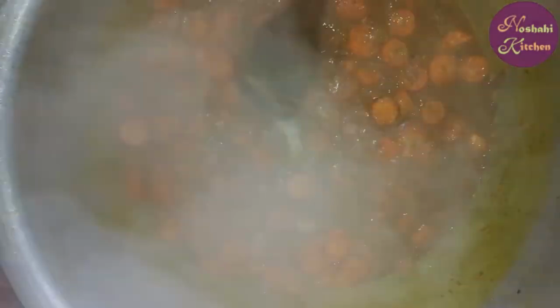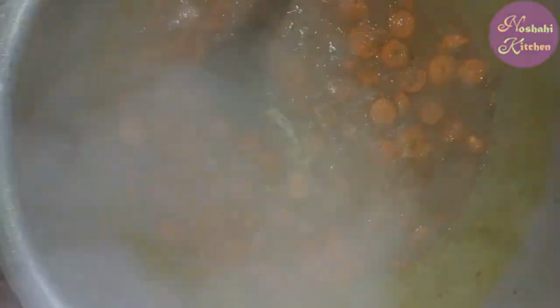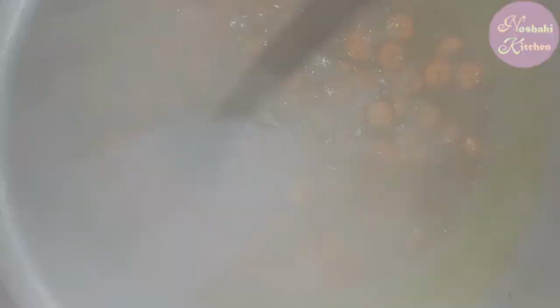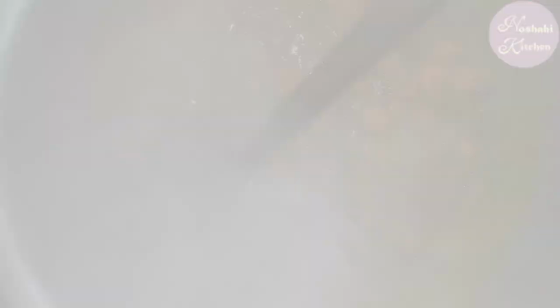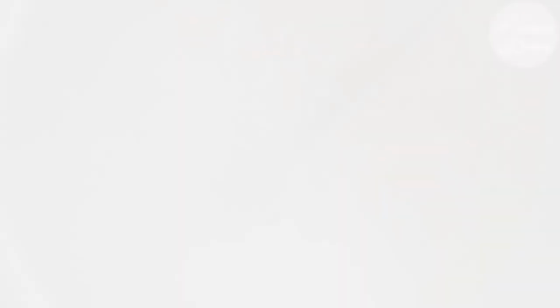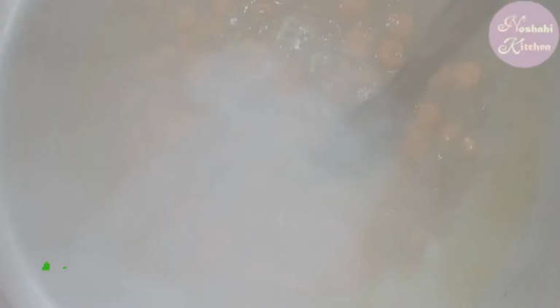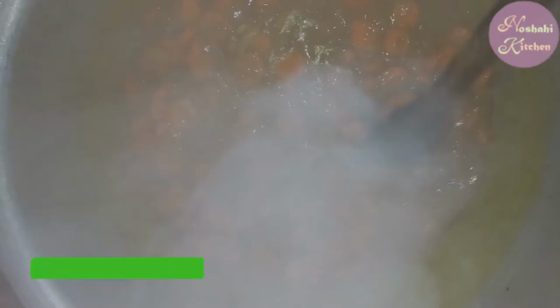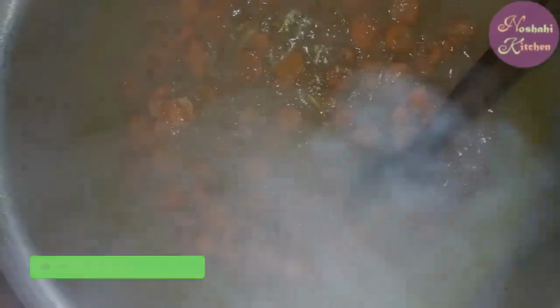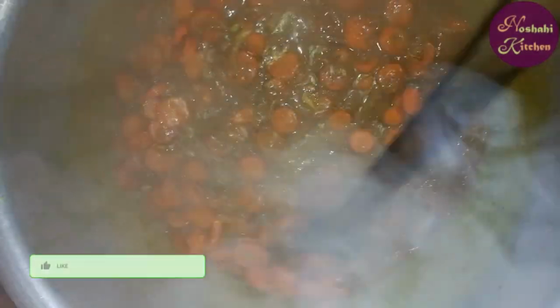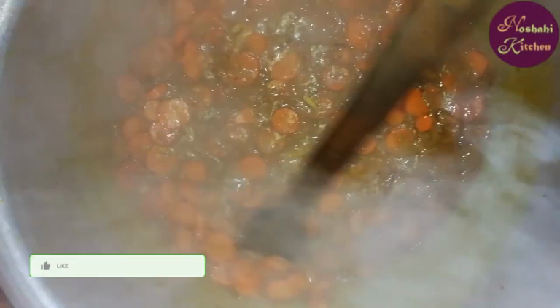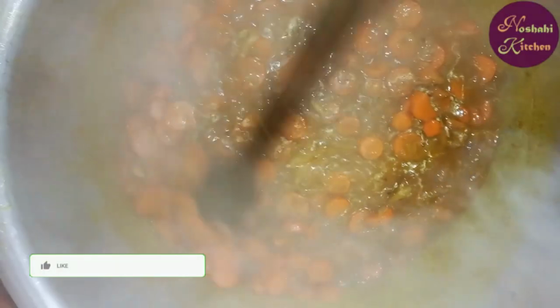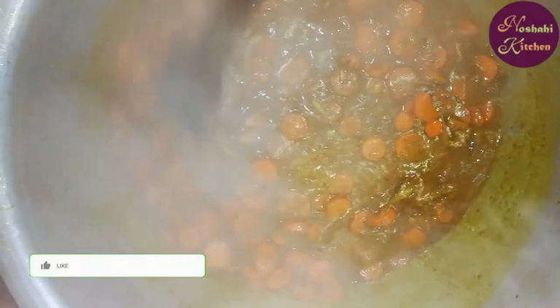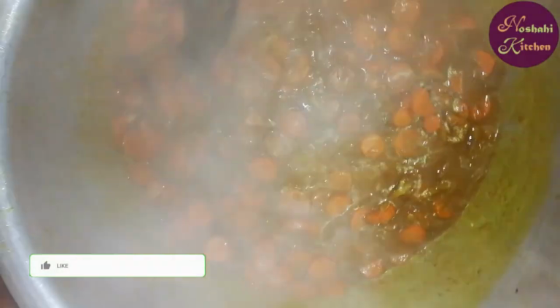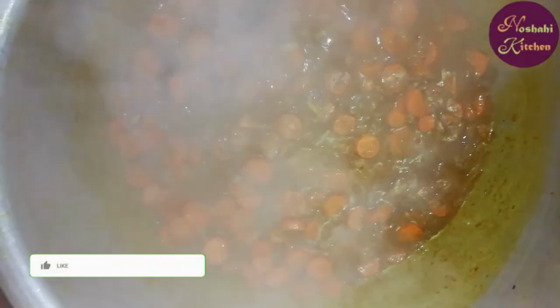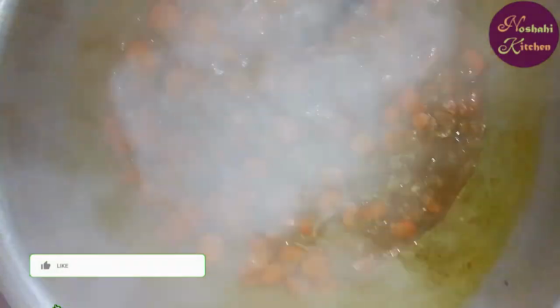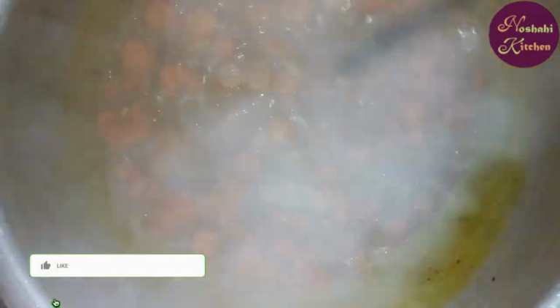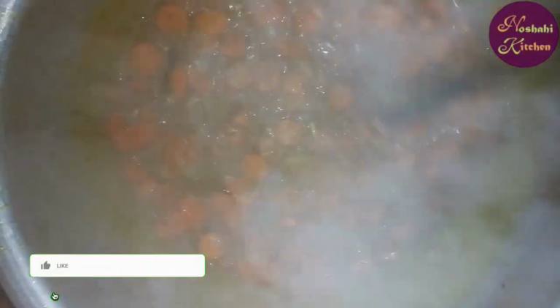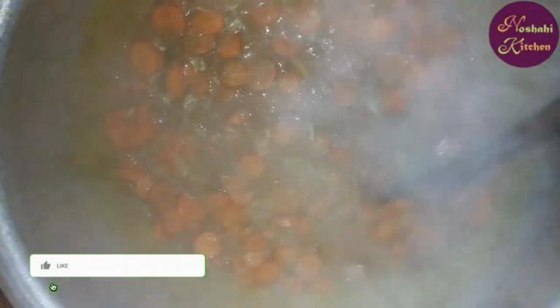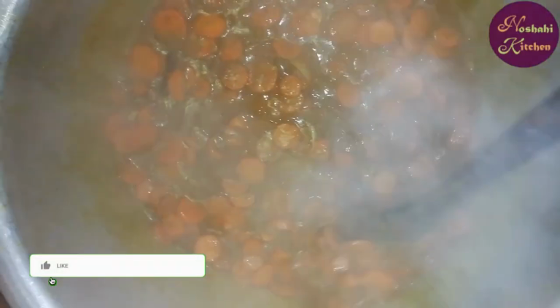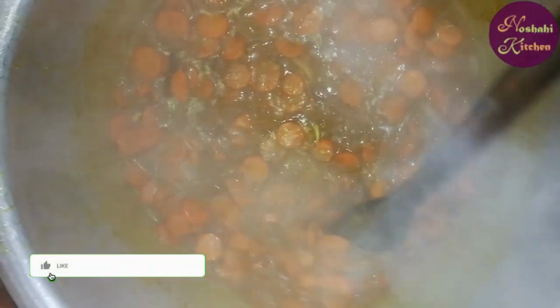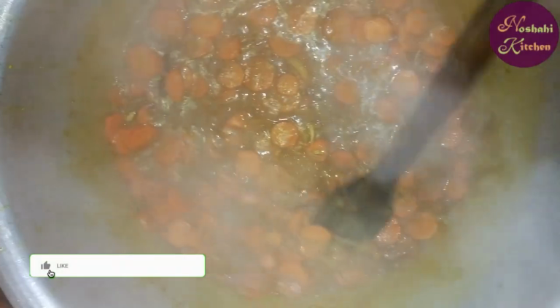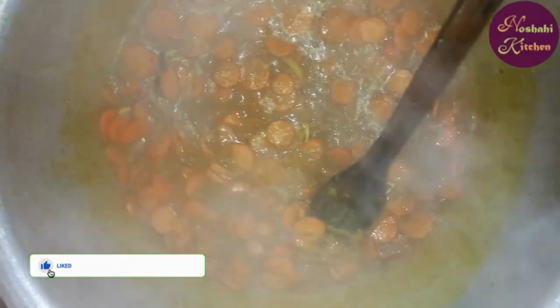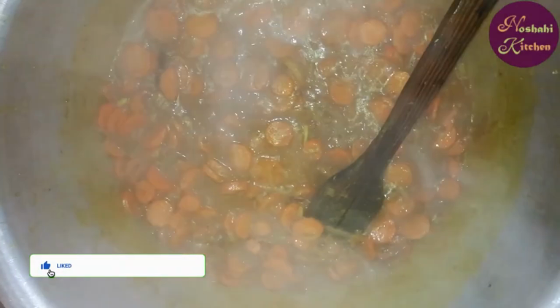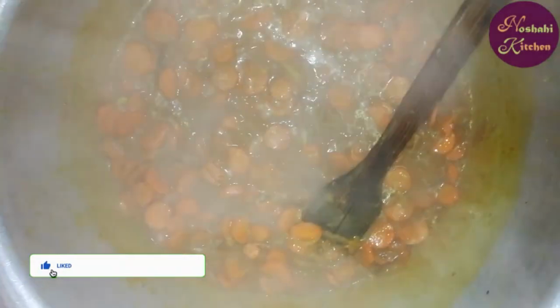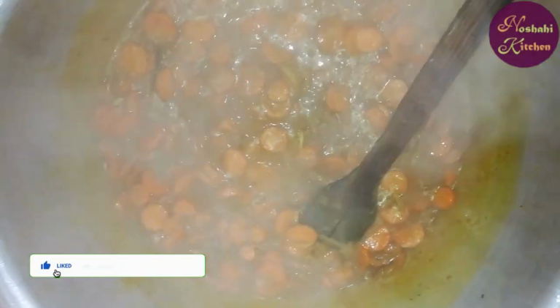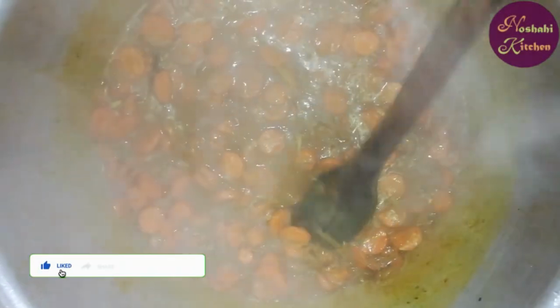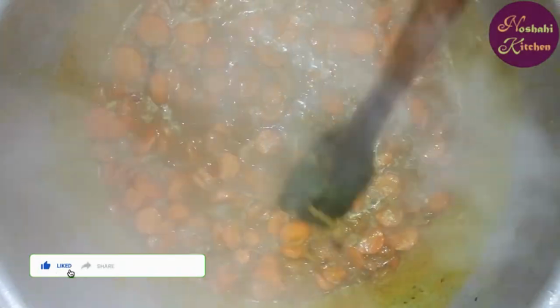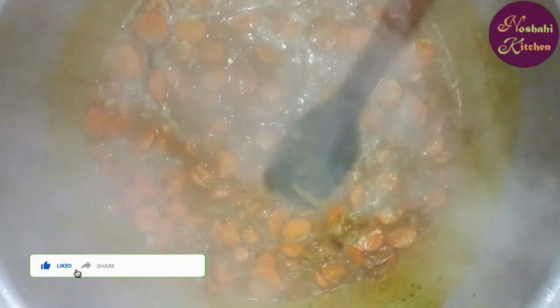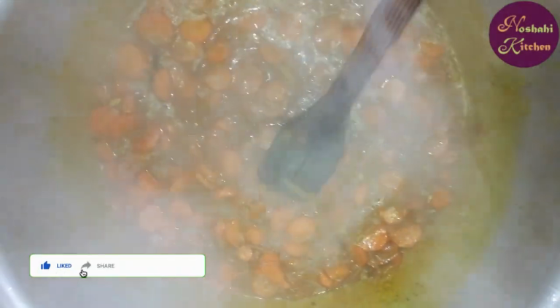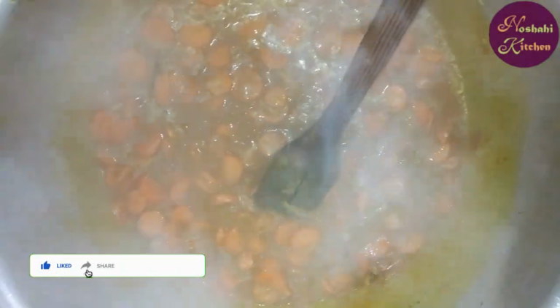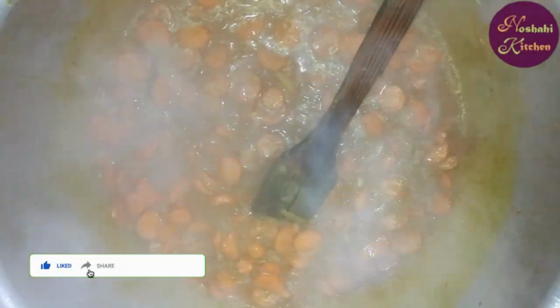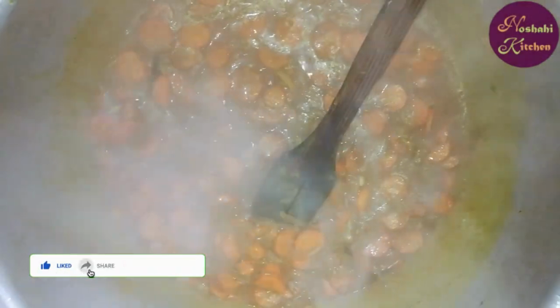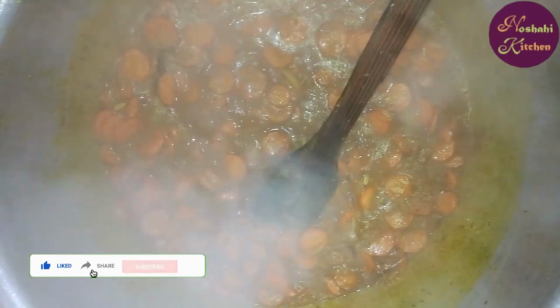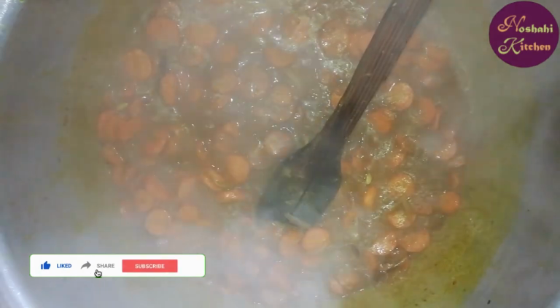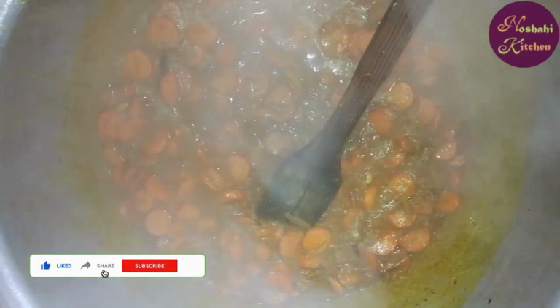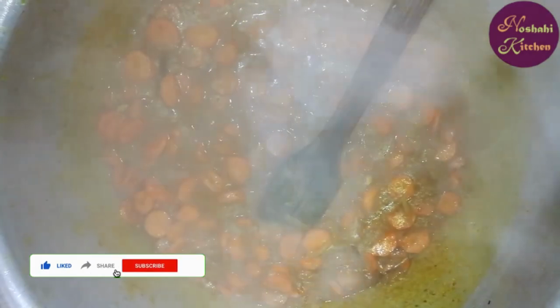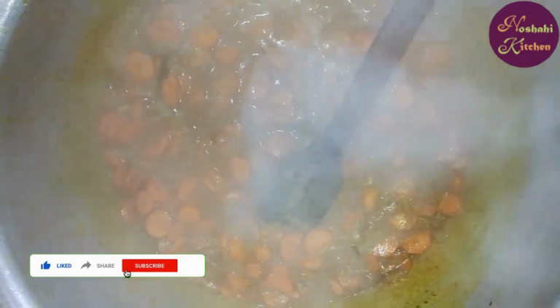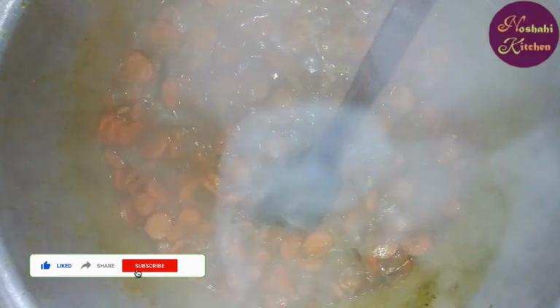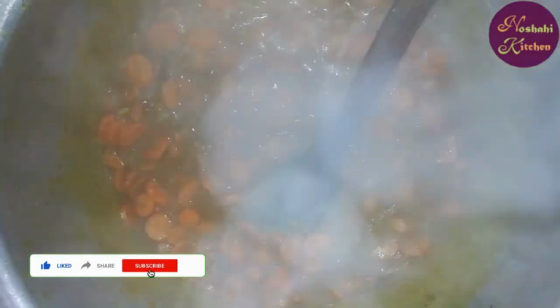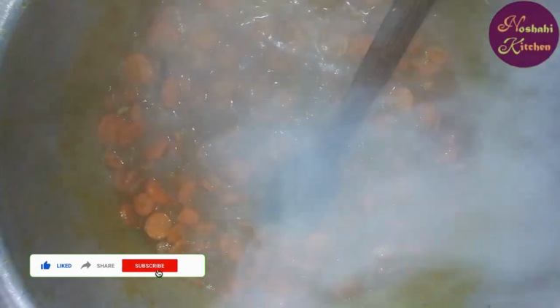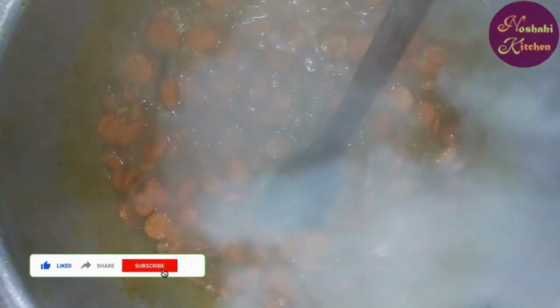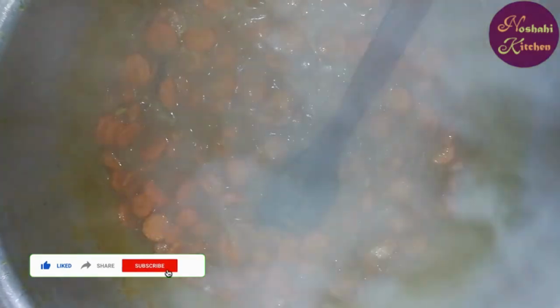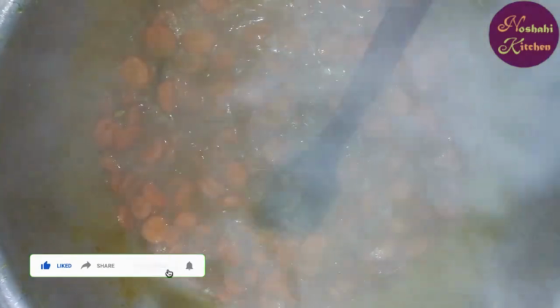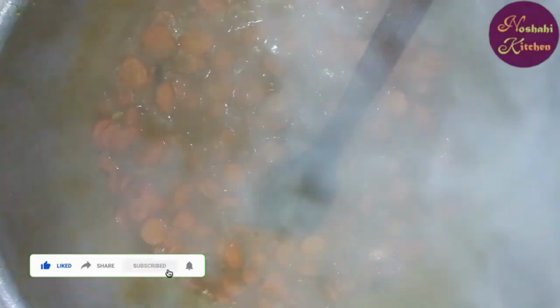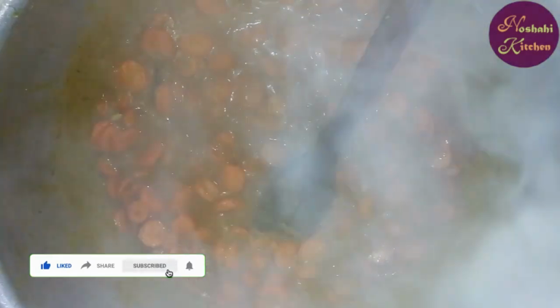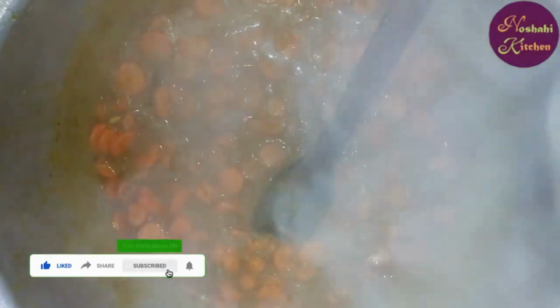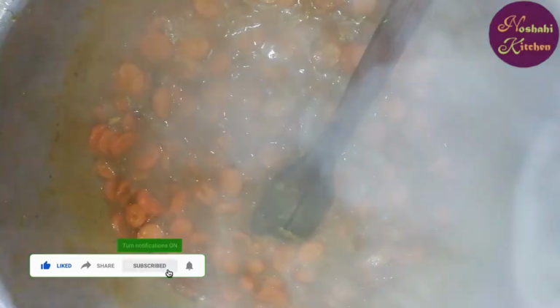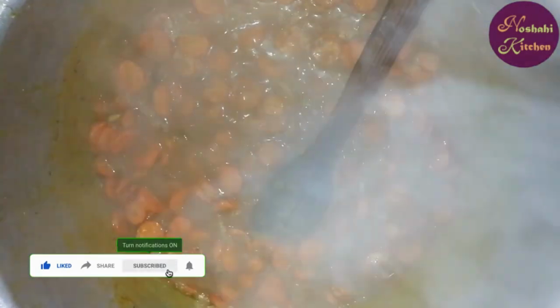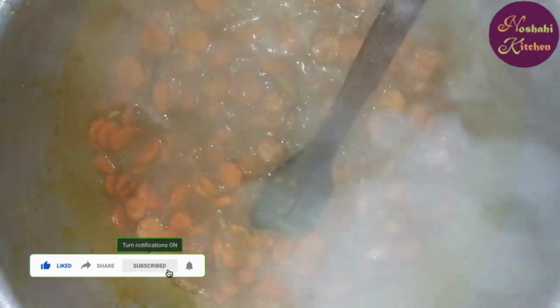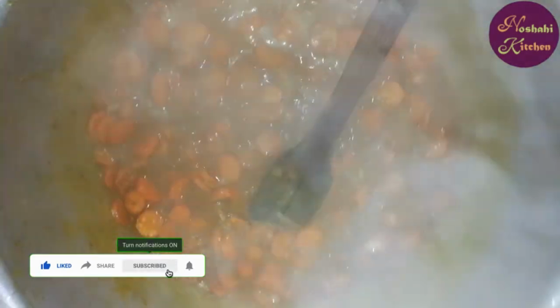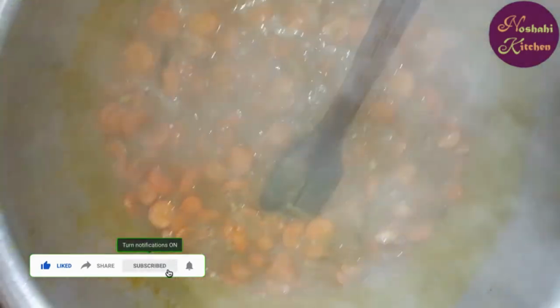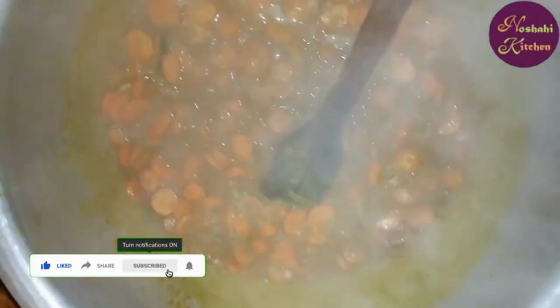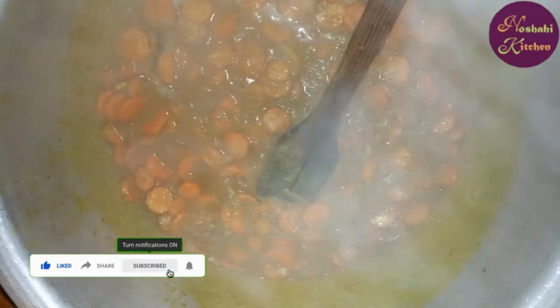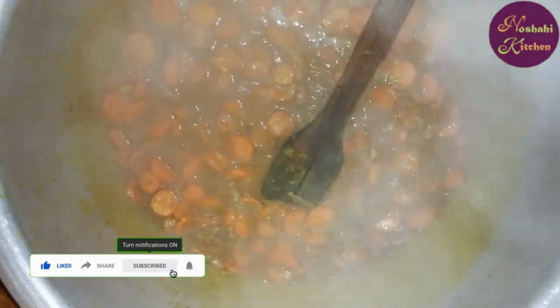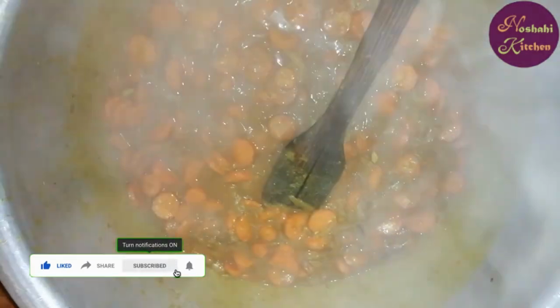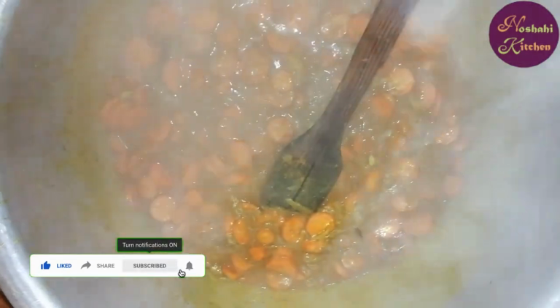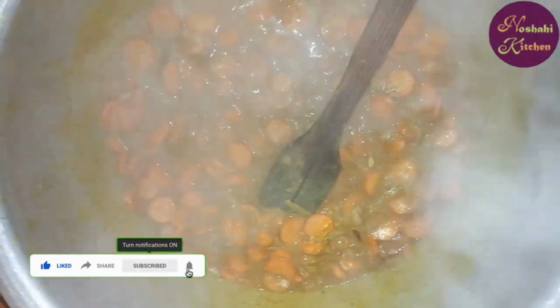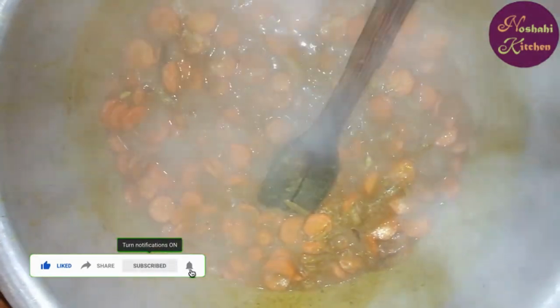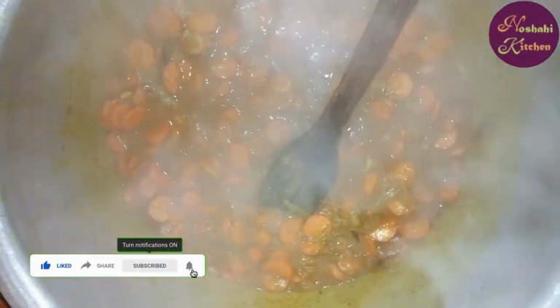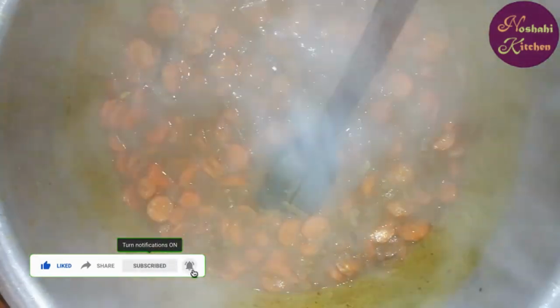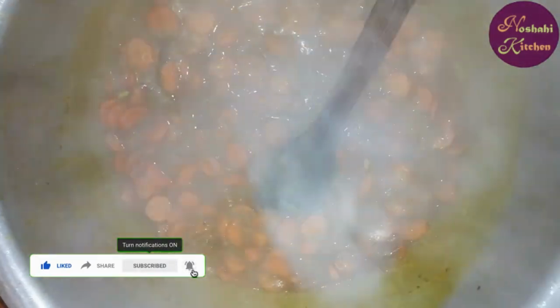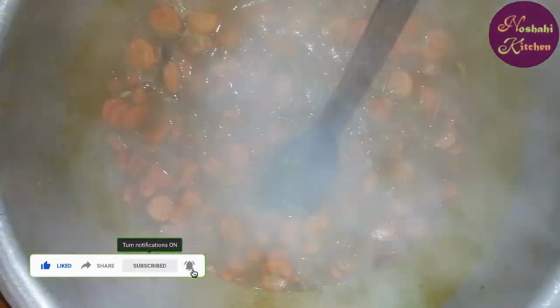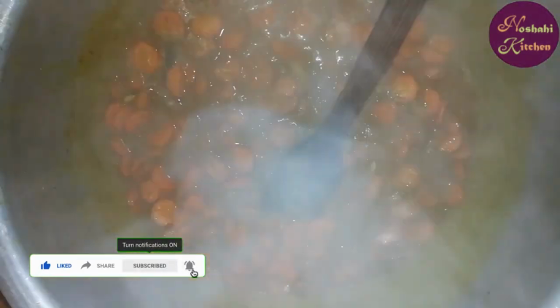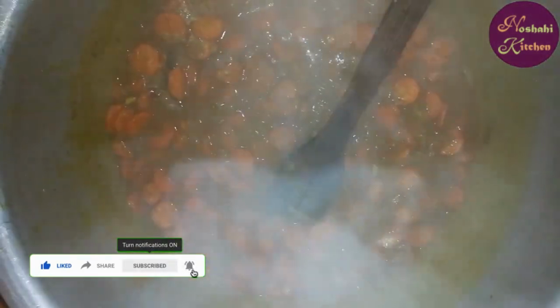Let the gajan cook, then we will put the gajan in the bag.